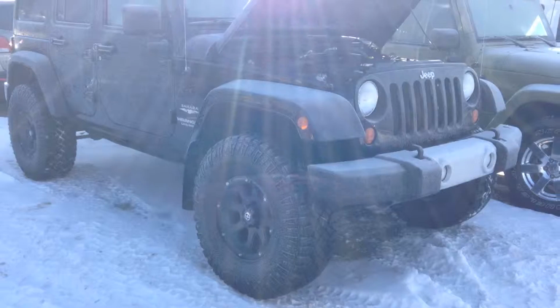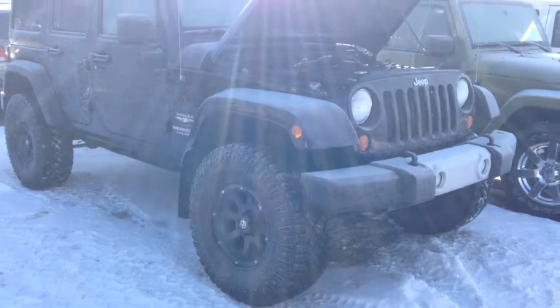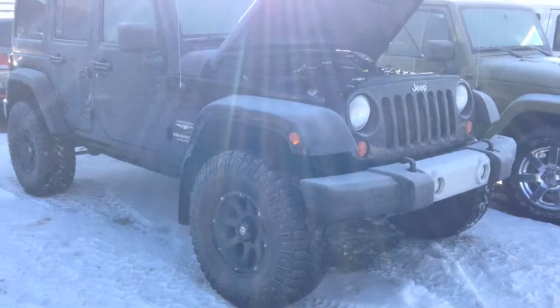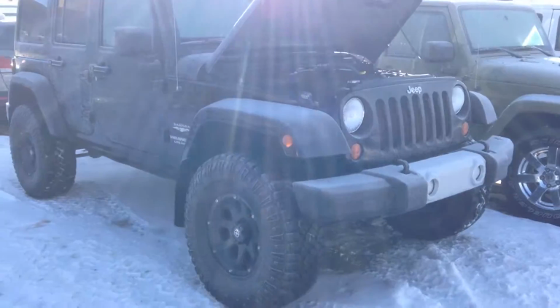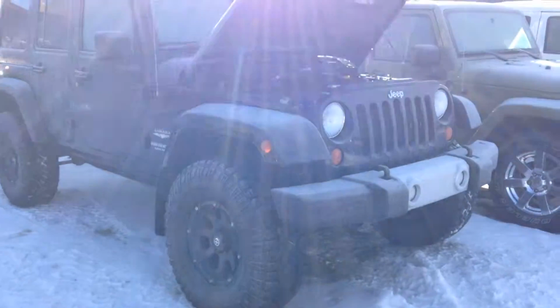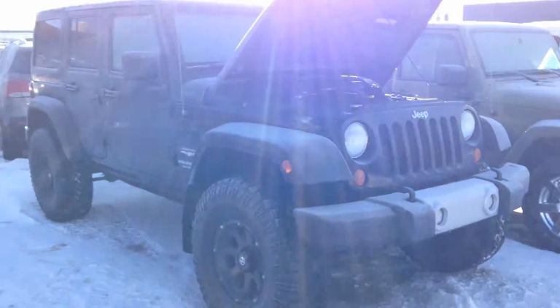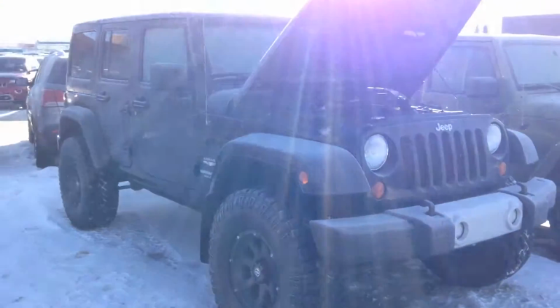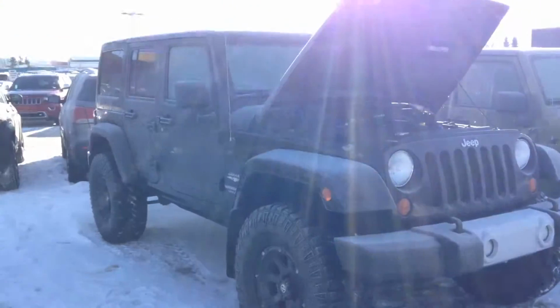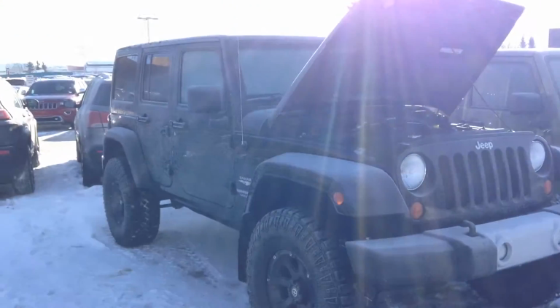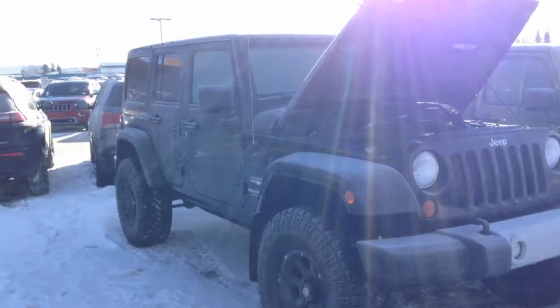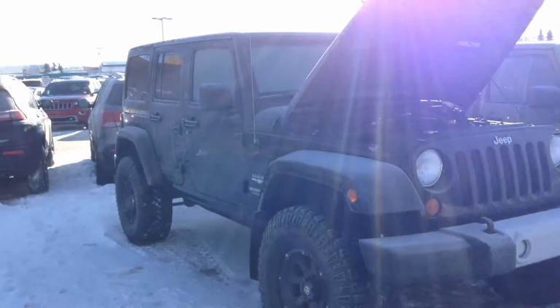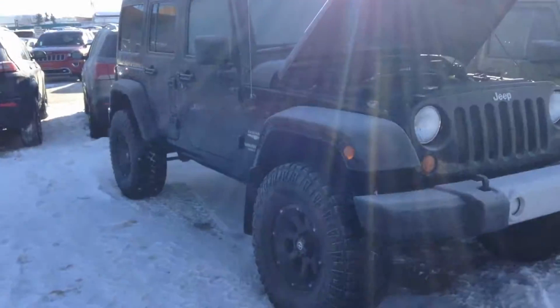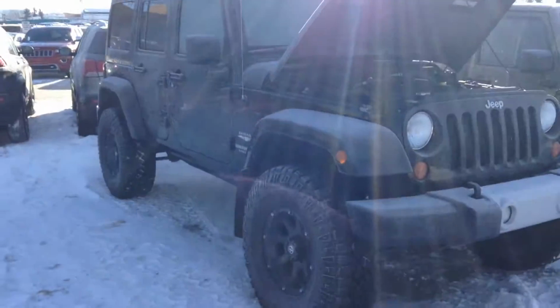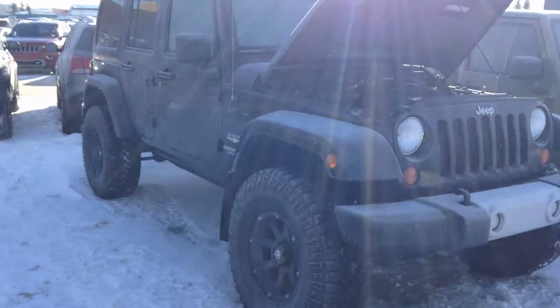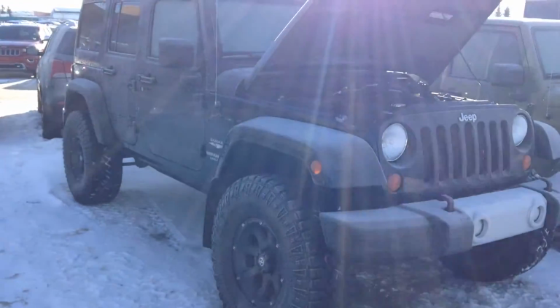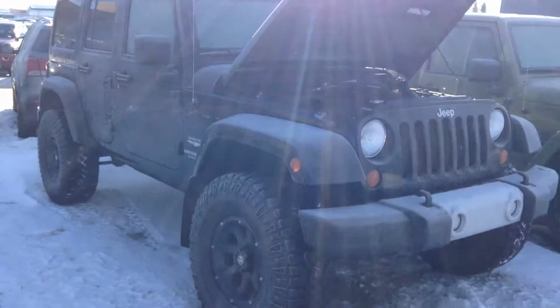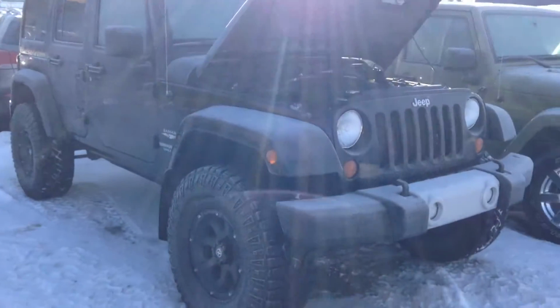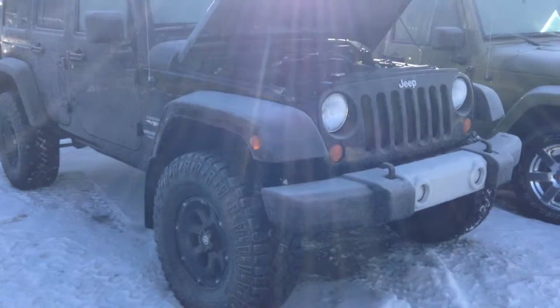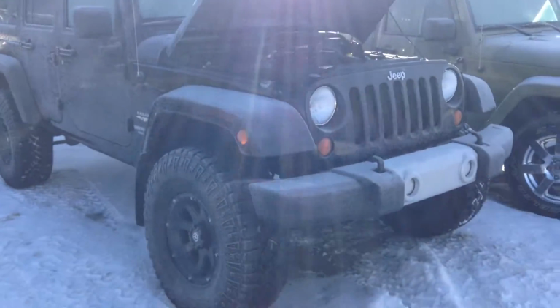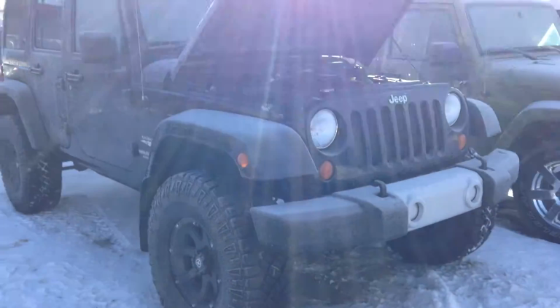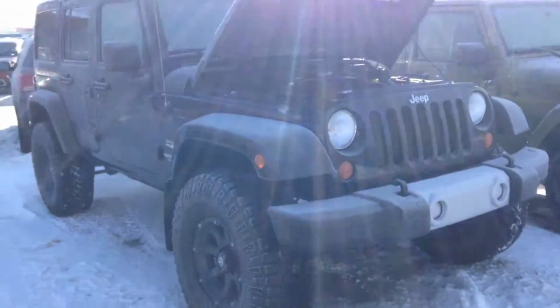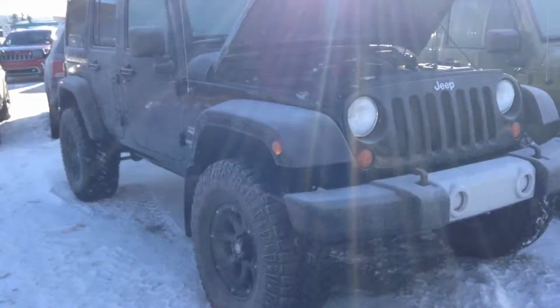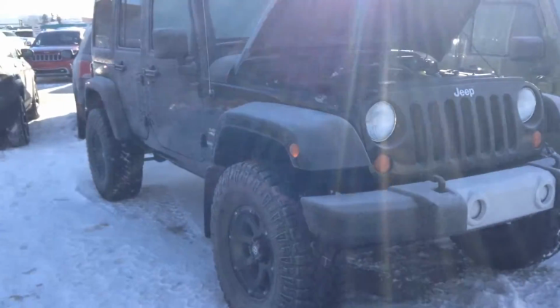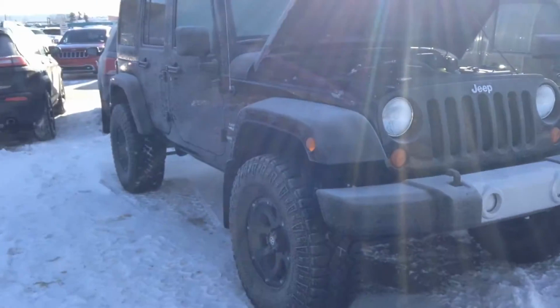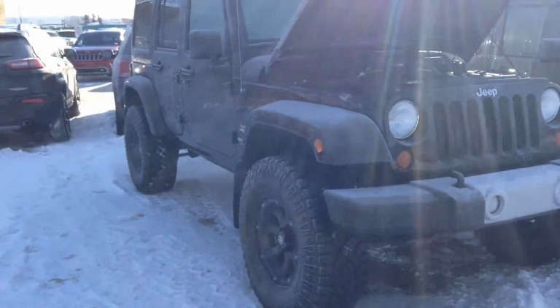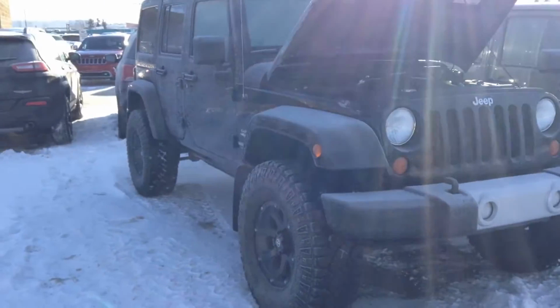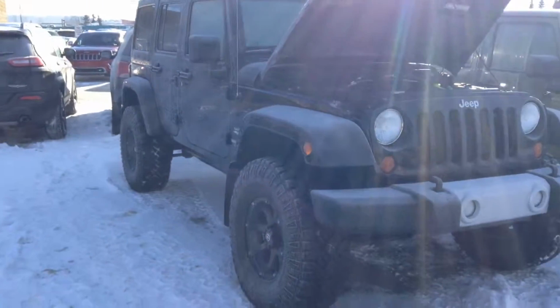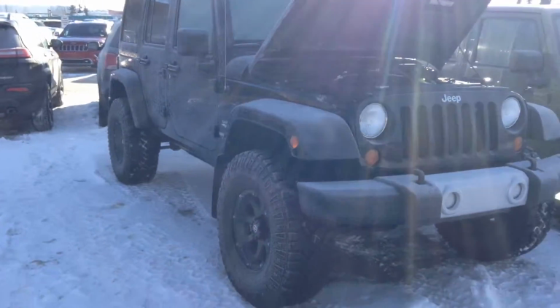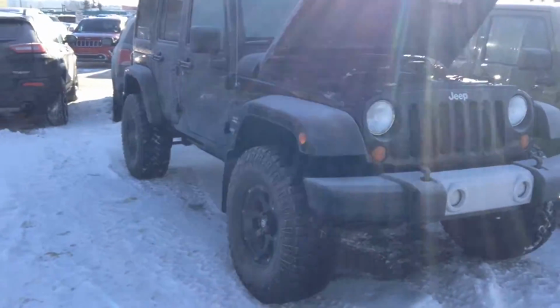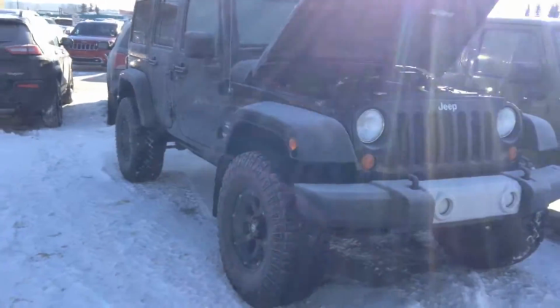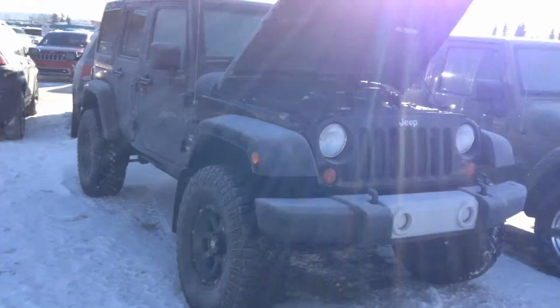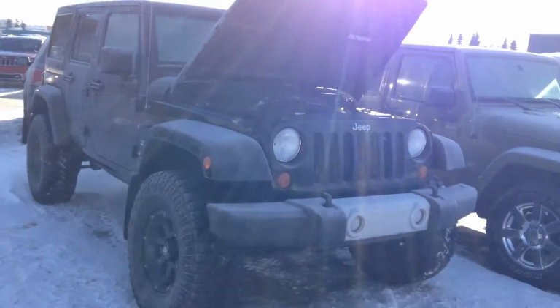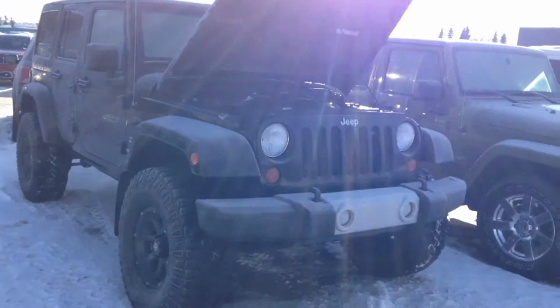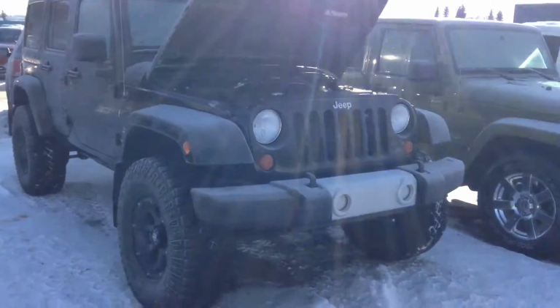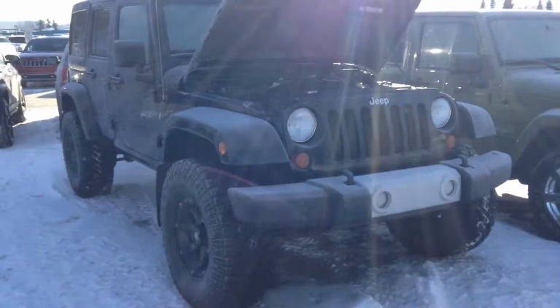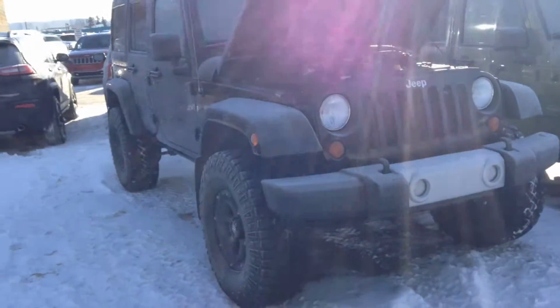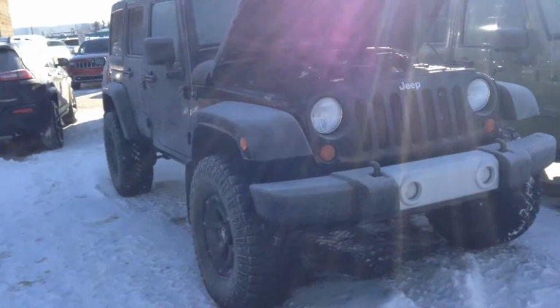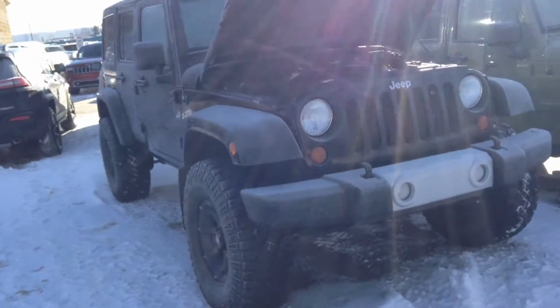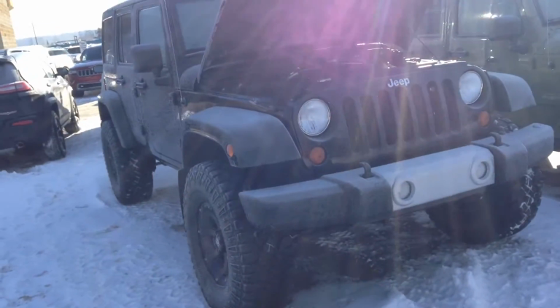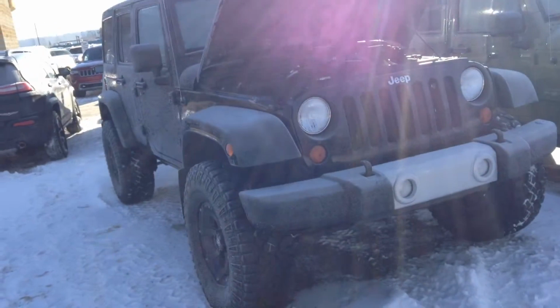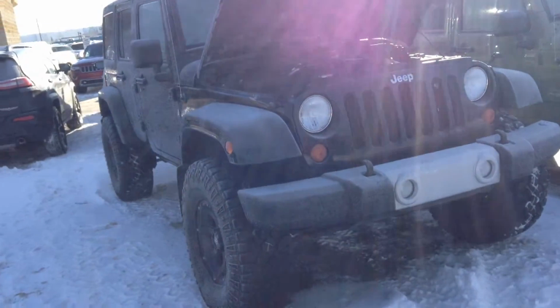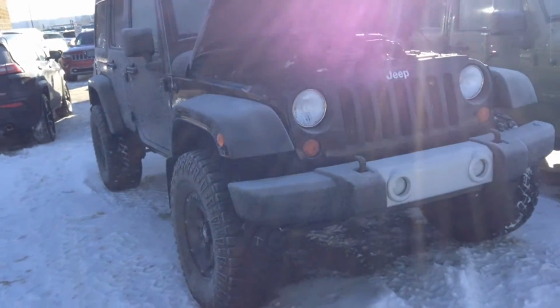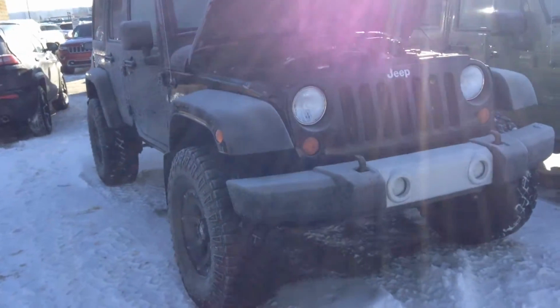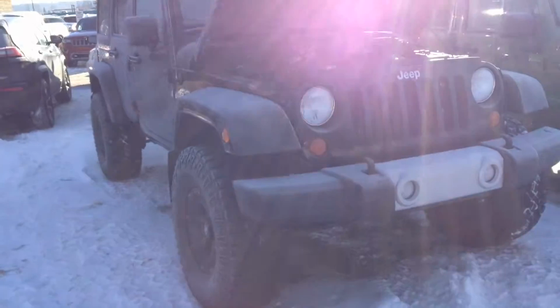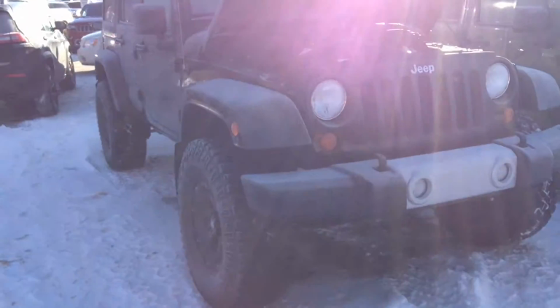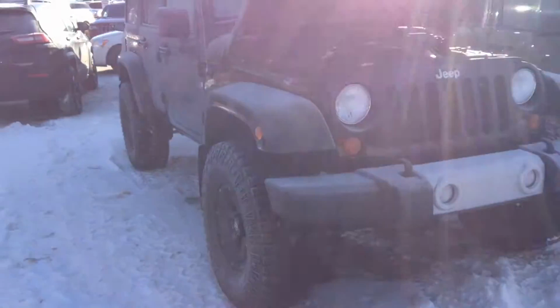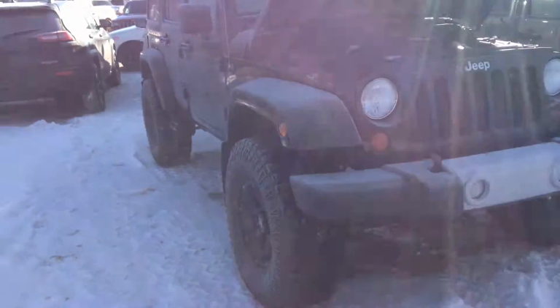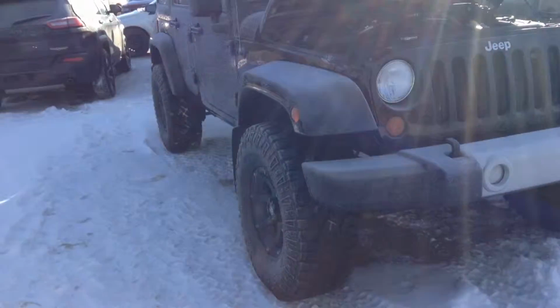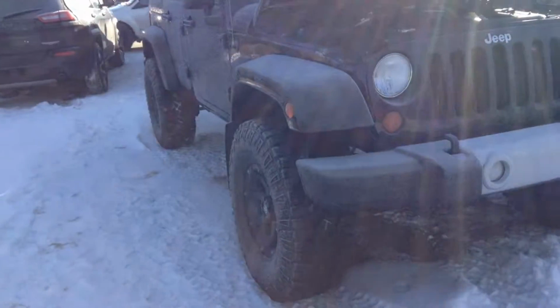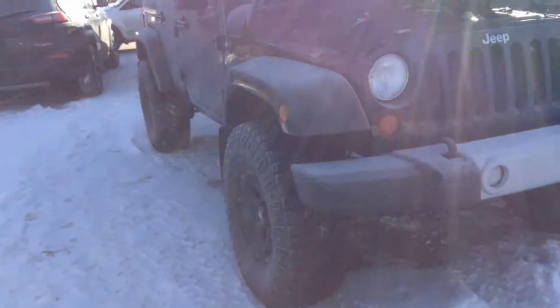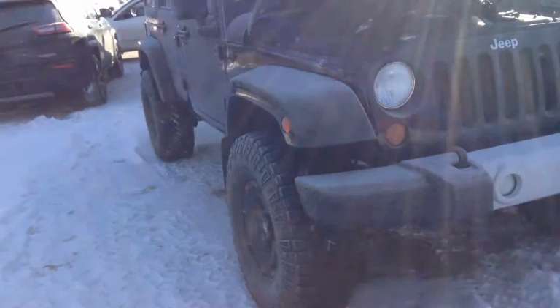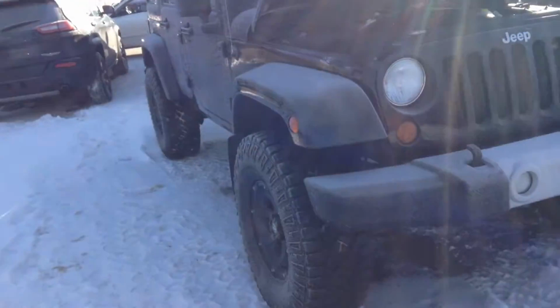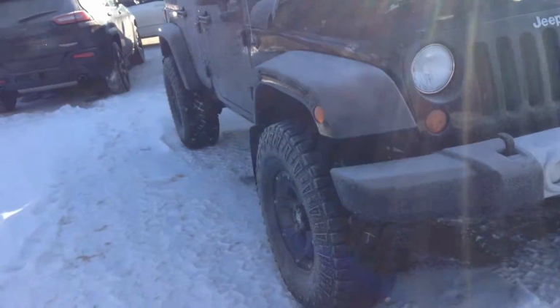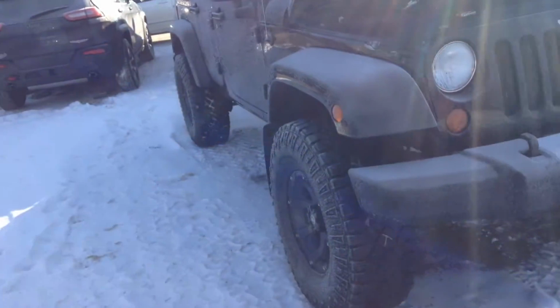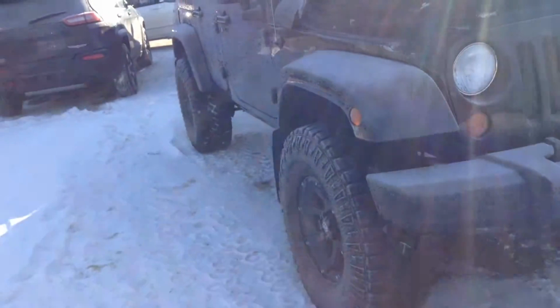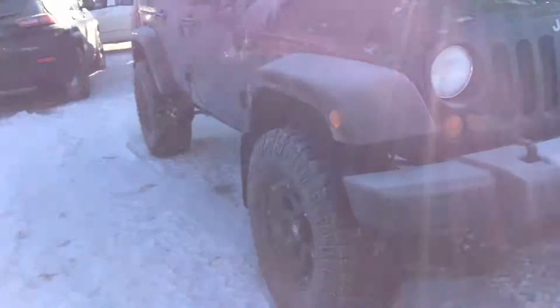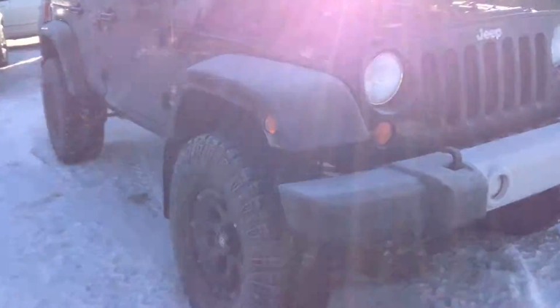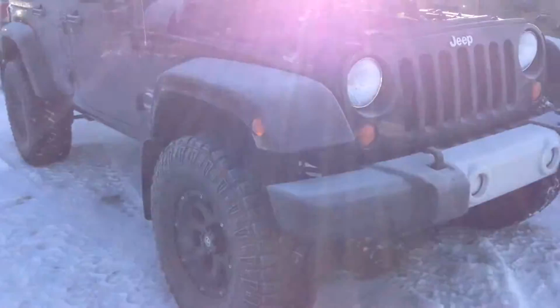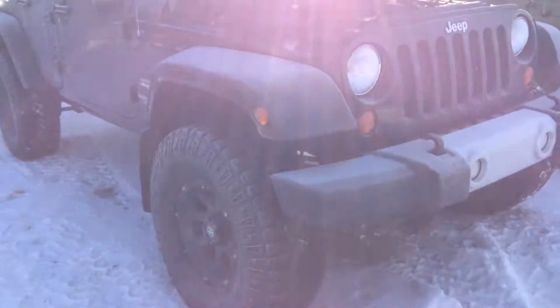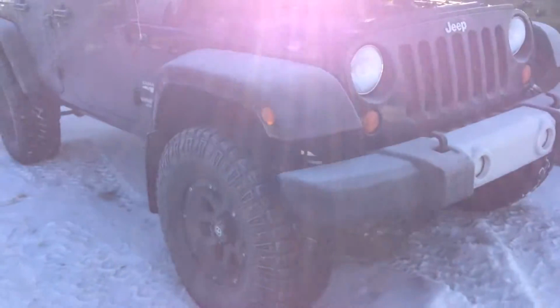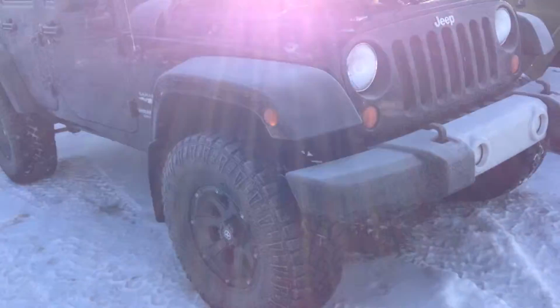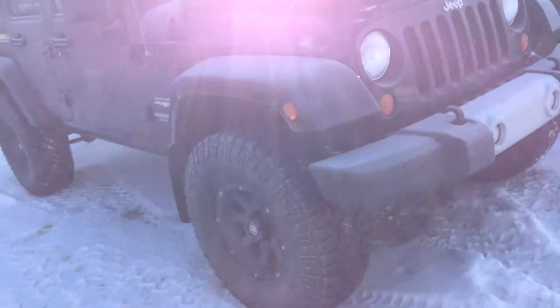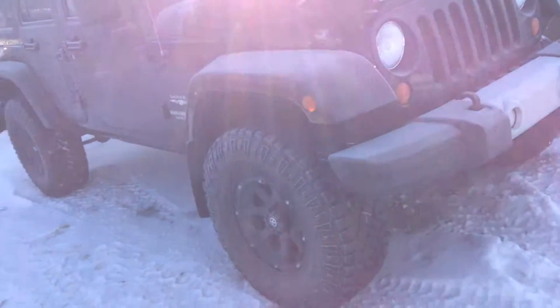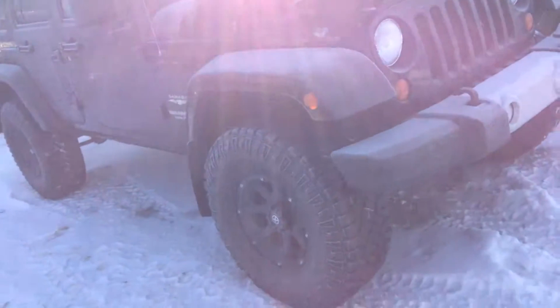Hey, it's Justin from Londonderry Dodge doing a walk-around video for you. This is the Jeep you inquired about — it's the one with the lift on it and everything.